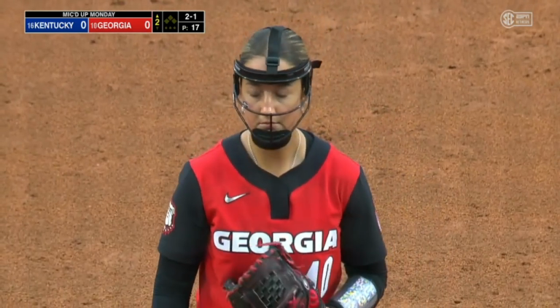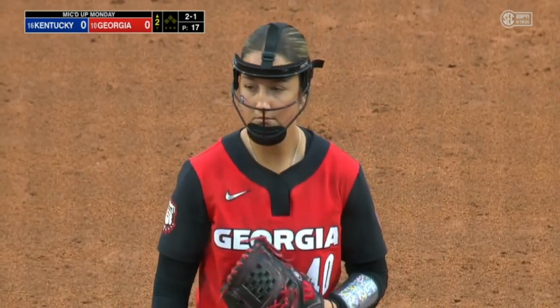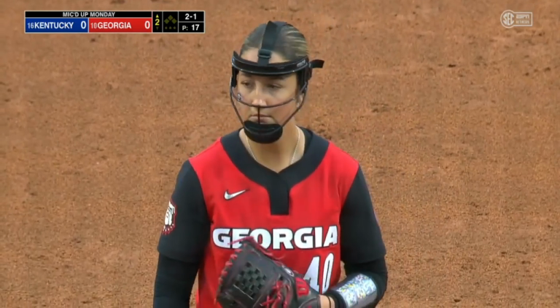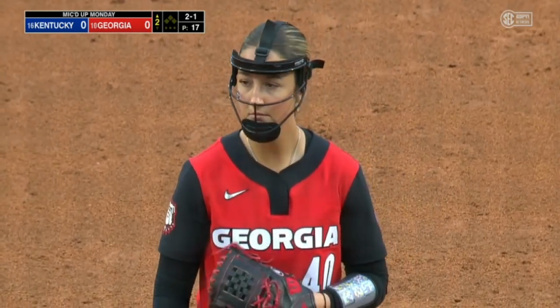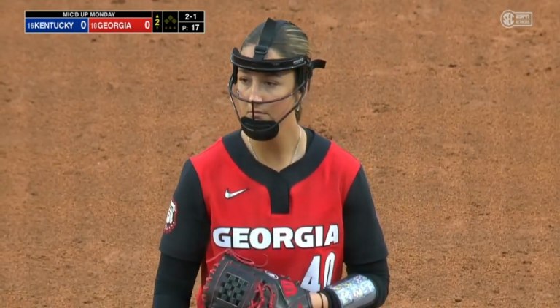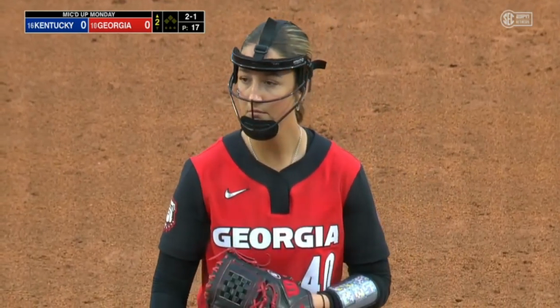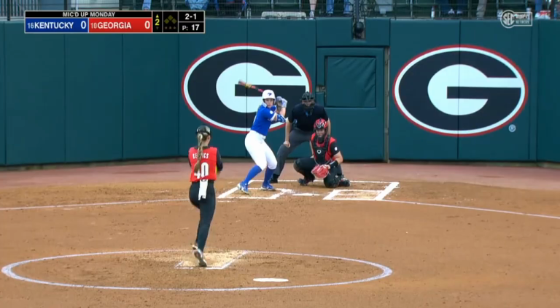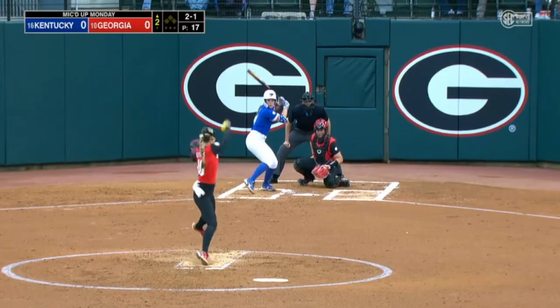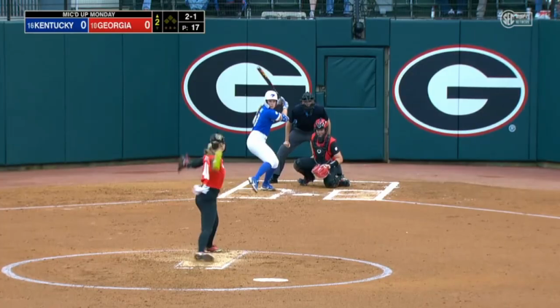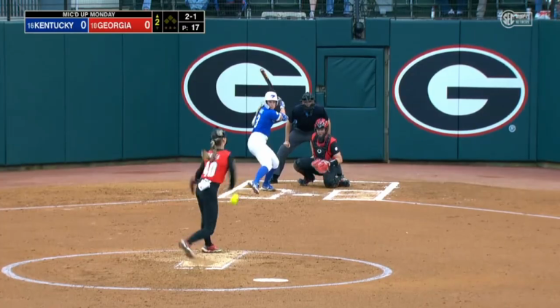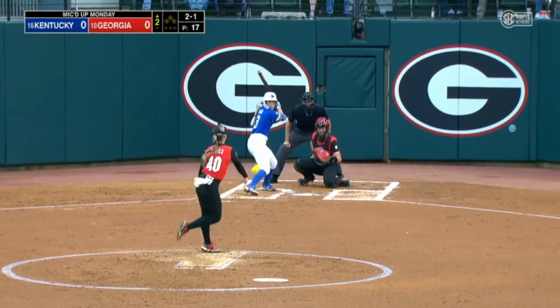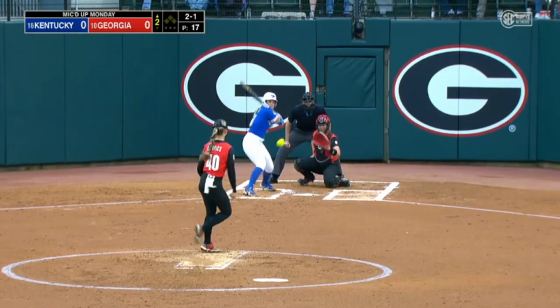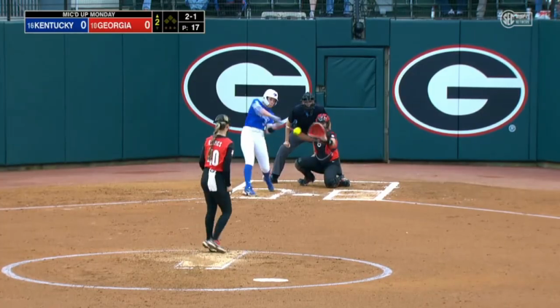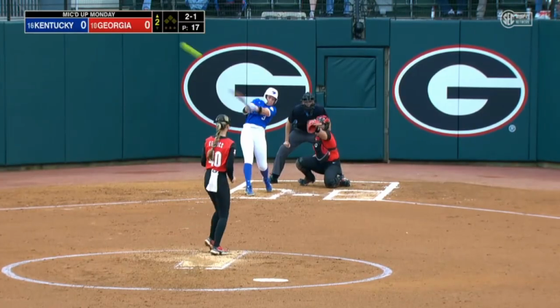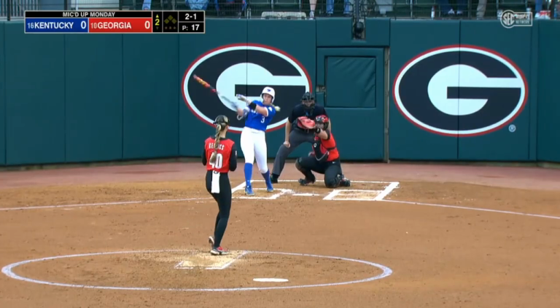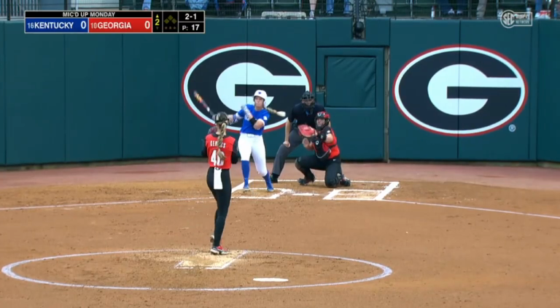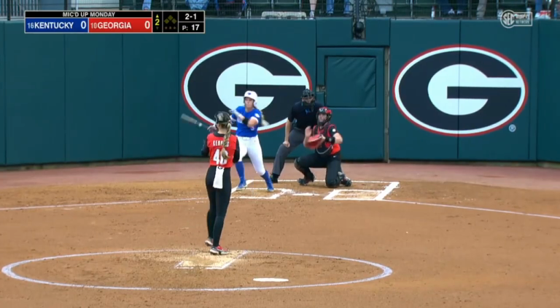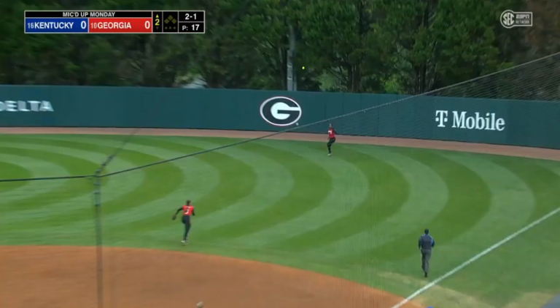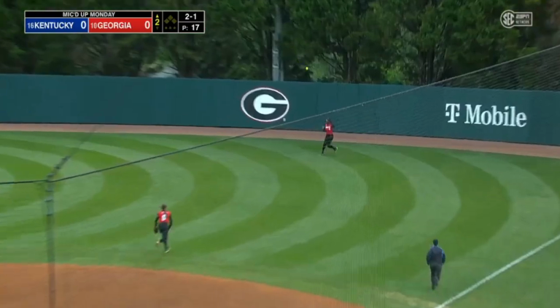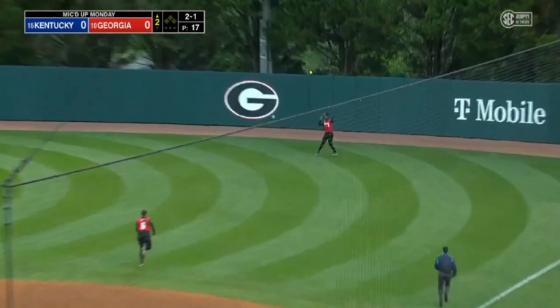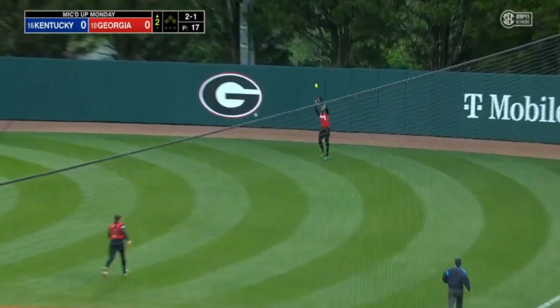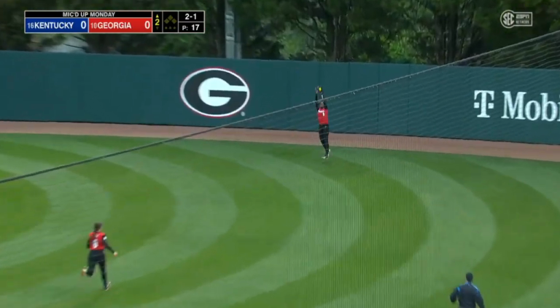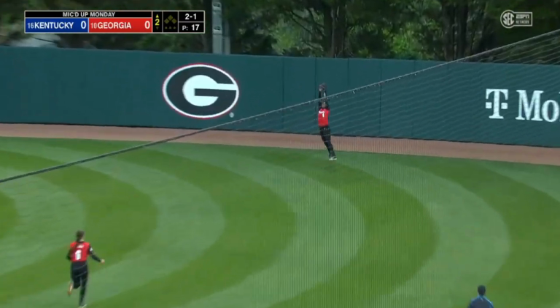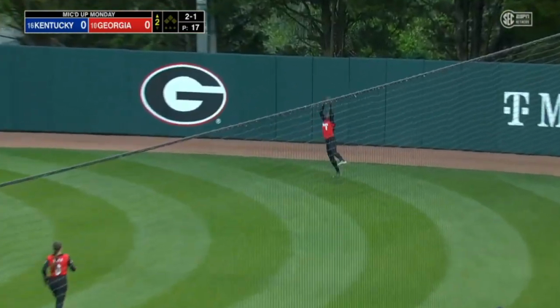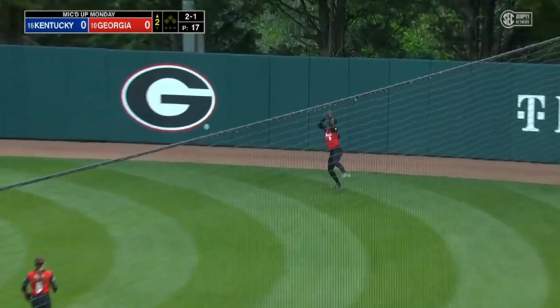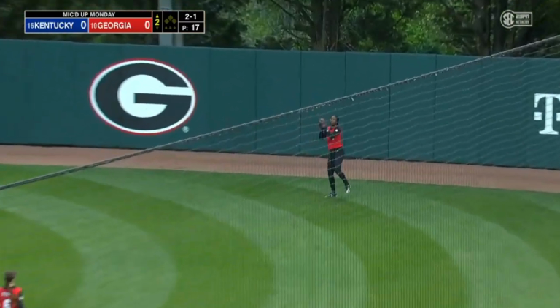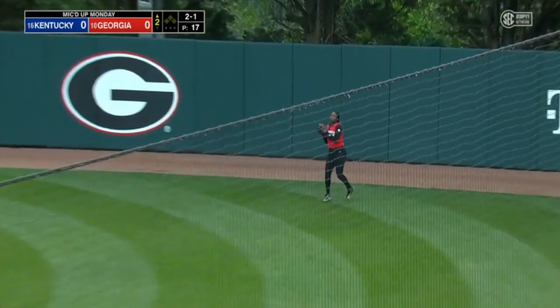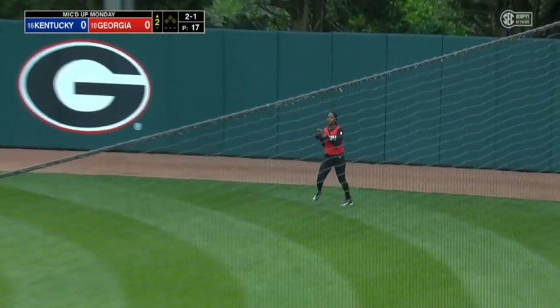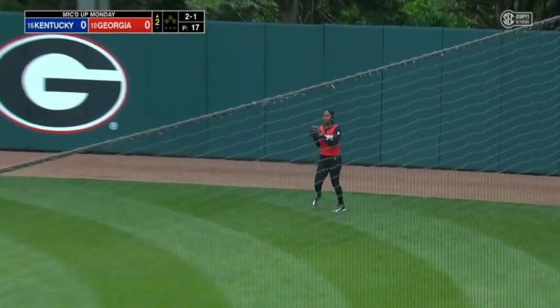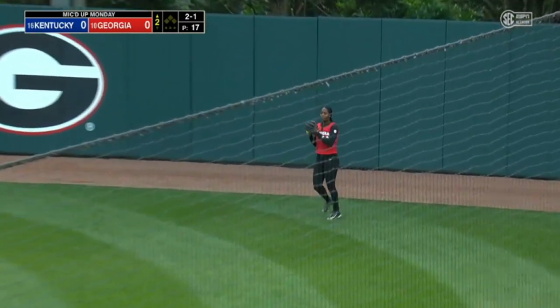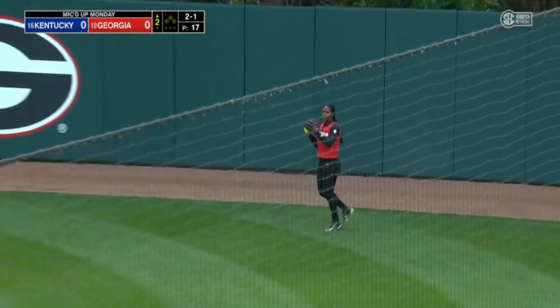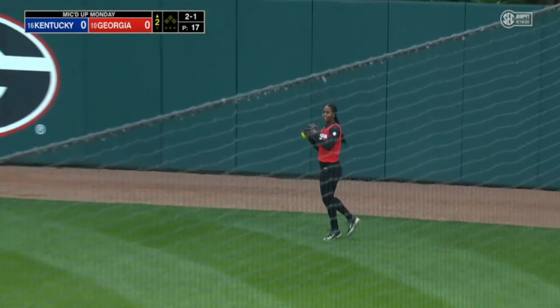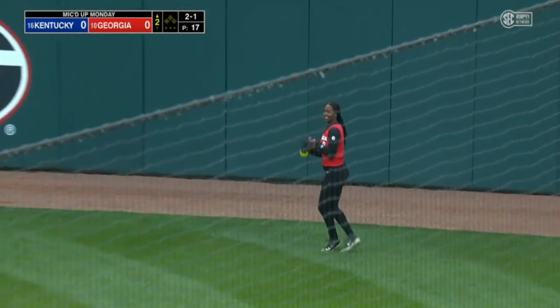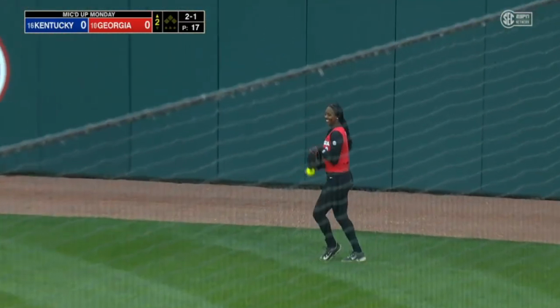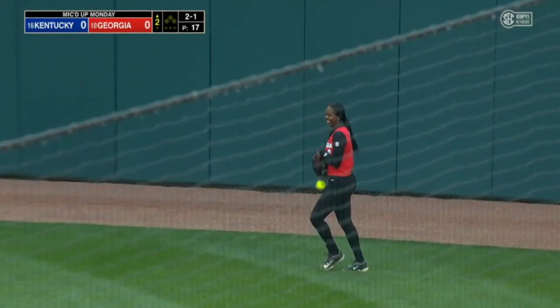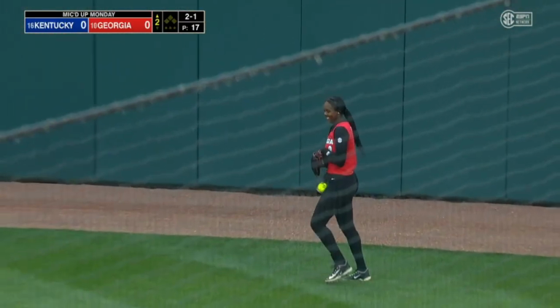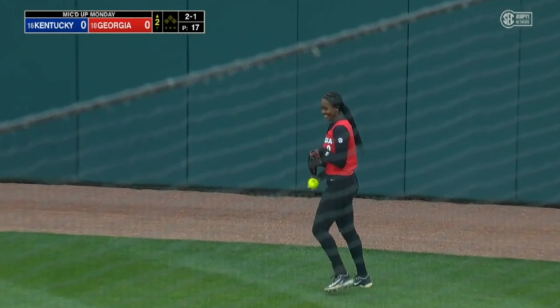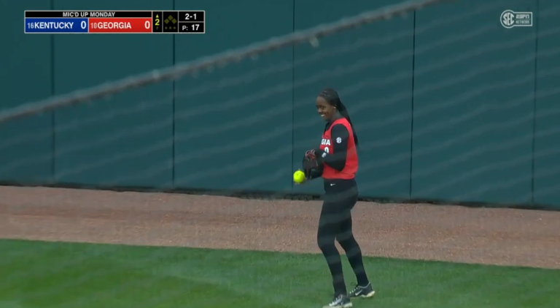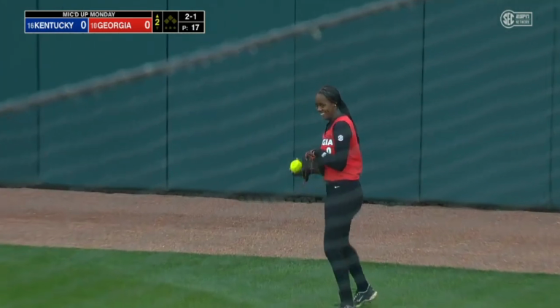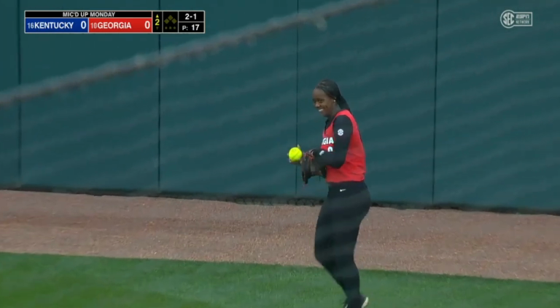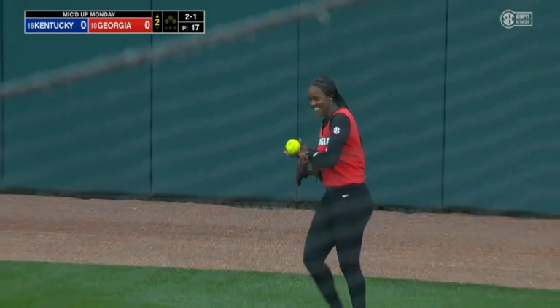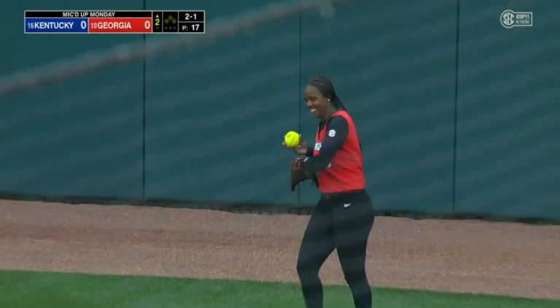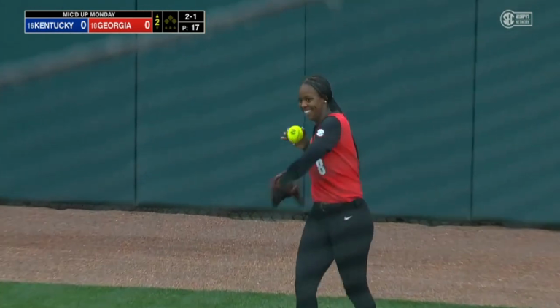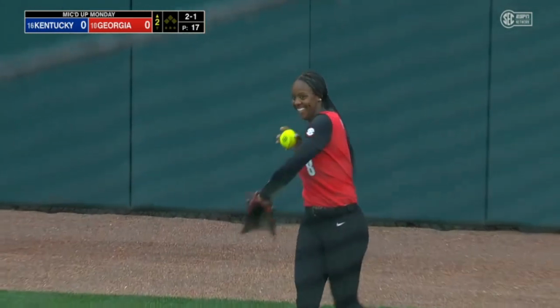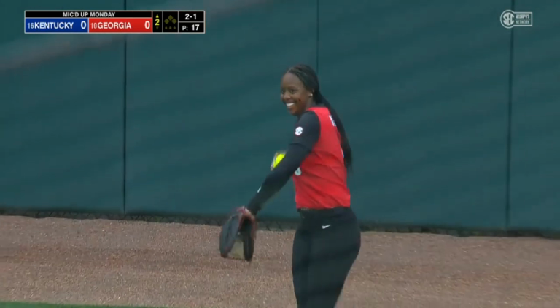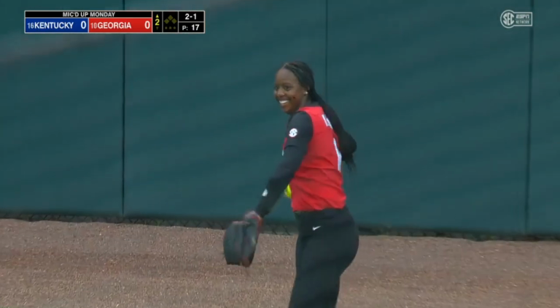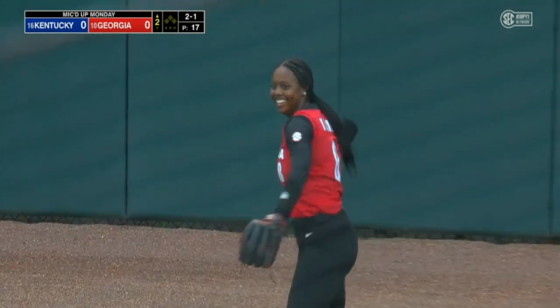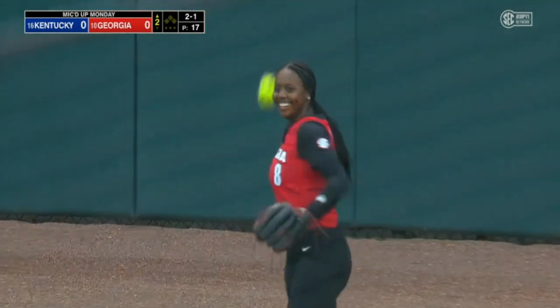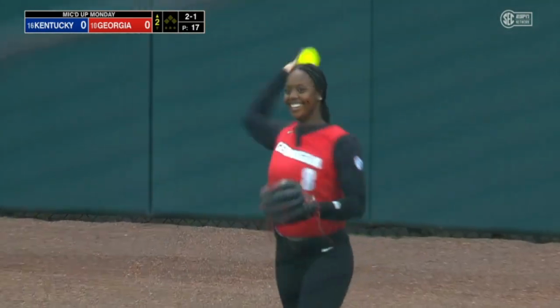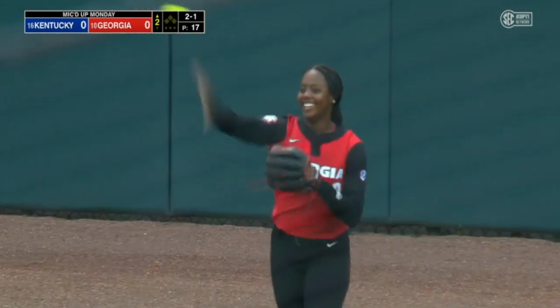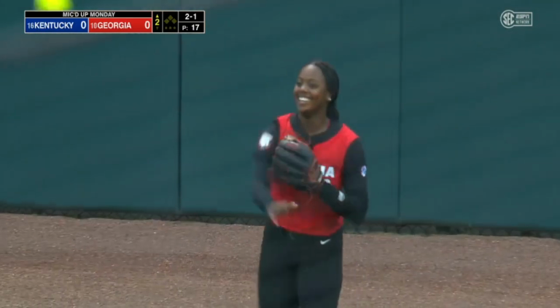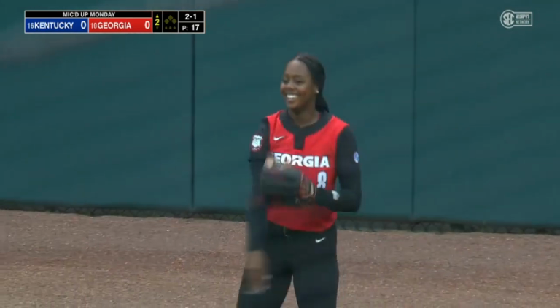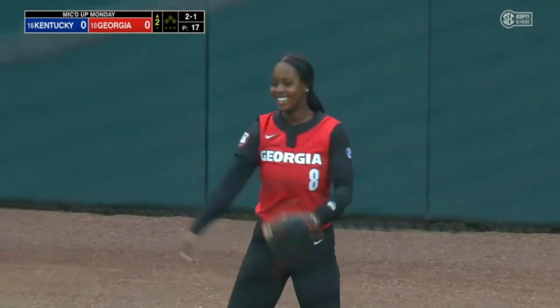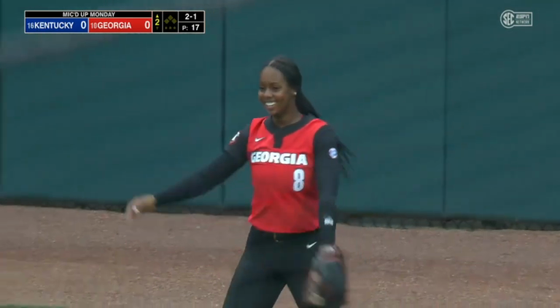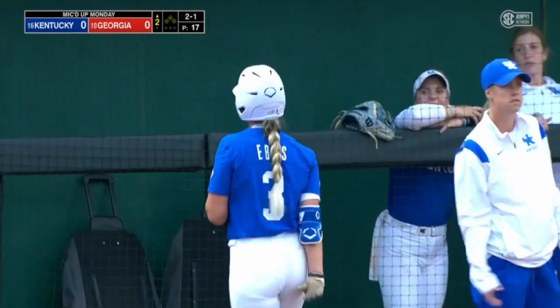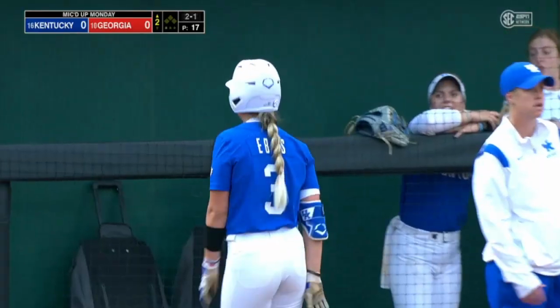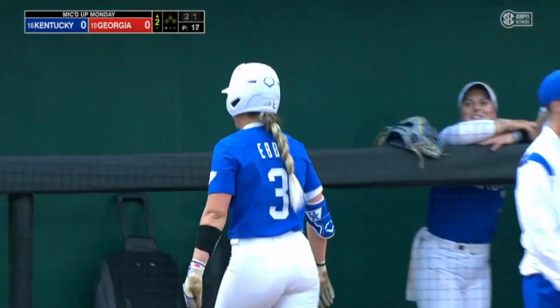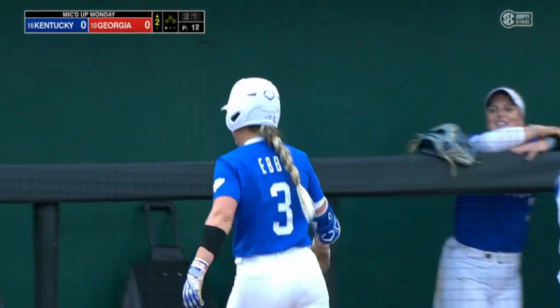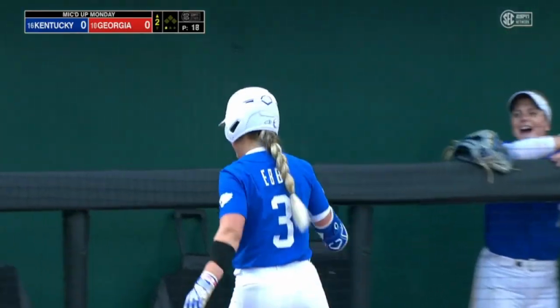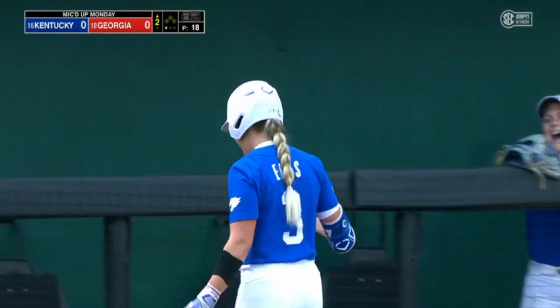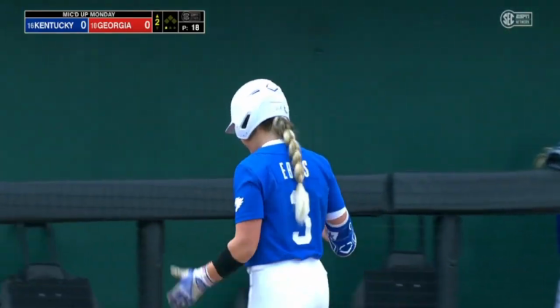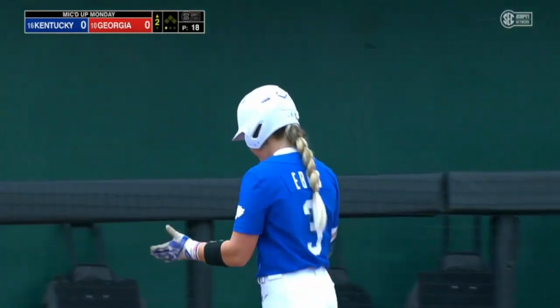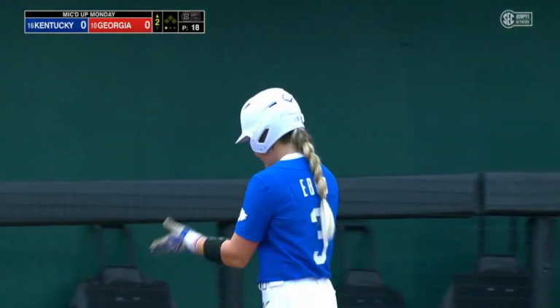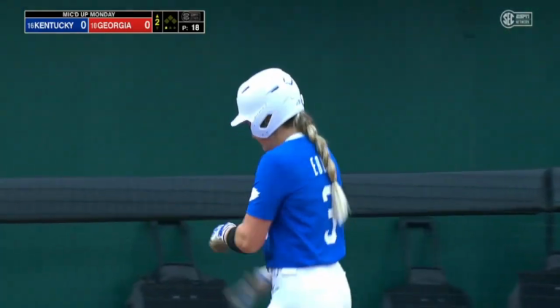Confusing things like an inning, and I've already butchered it. It's sent to right field. Backing up is Jada Kearney, and Taylor Ebs is retired on a hard hit ball.